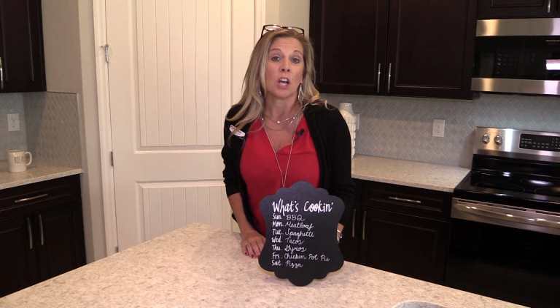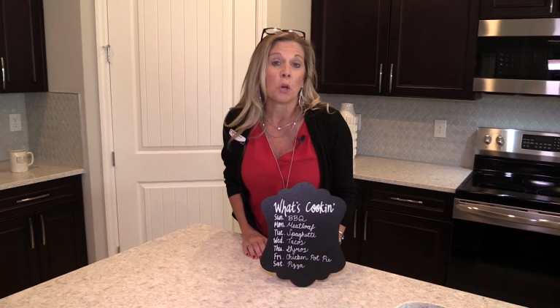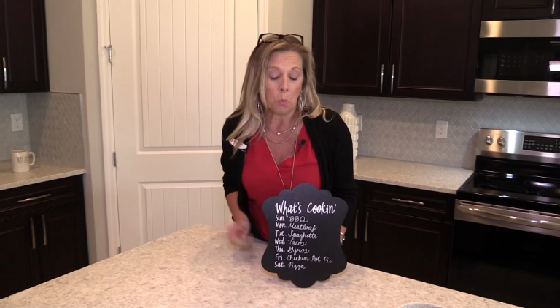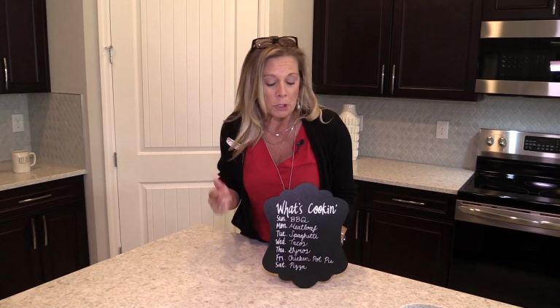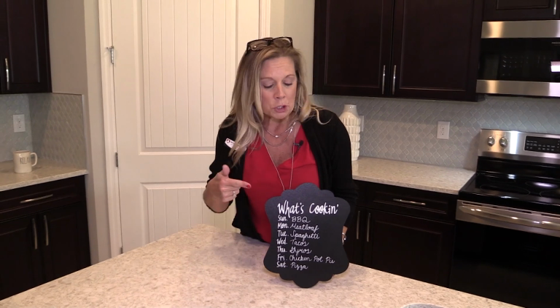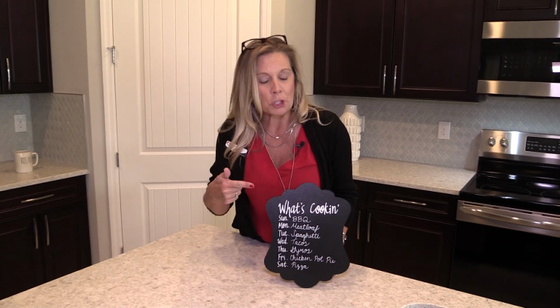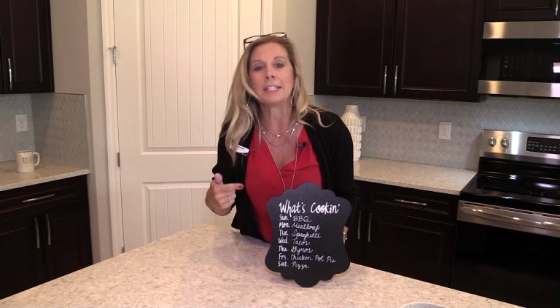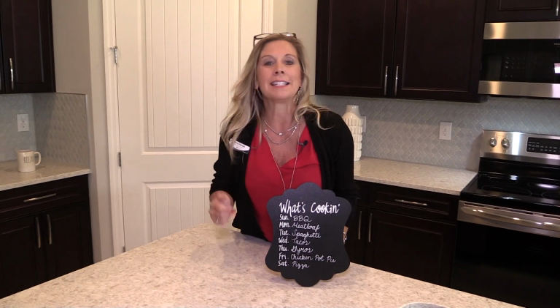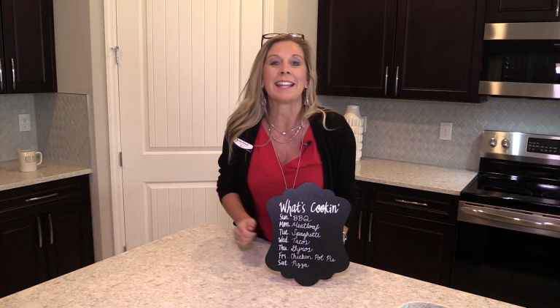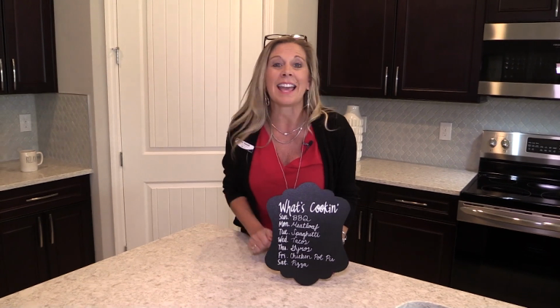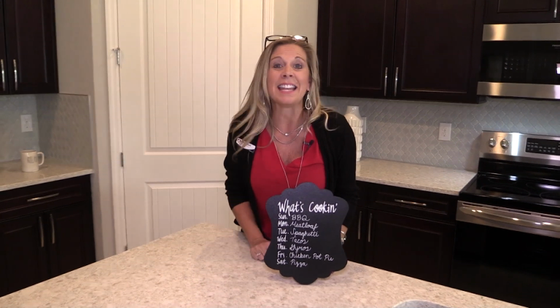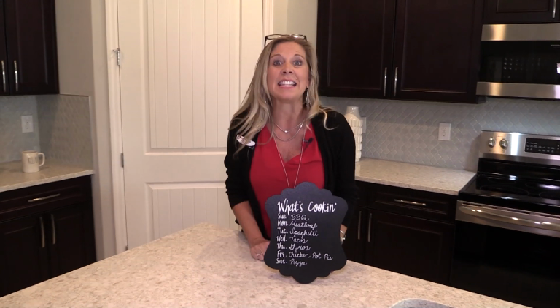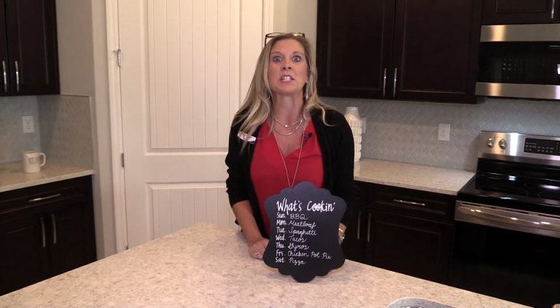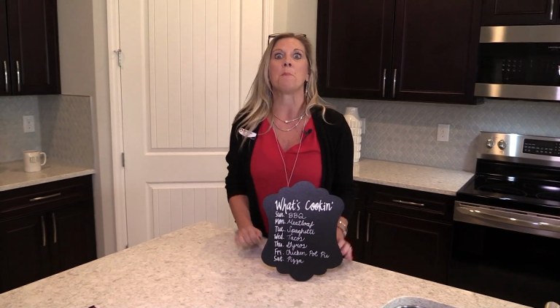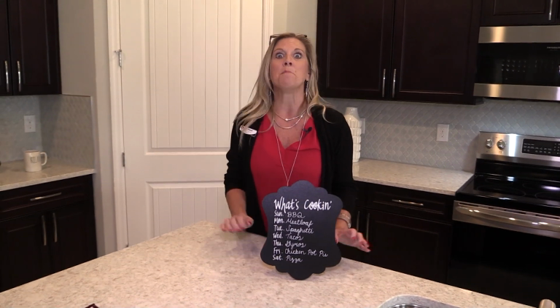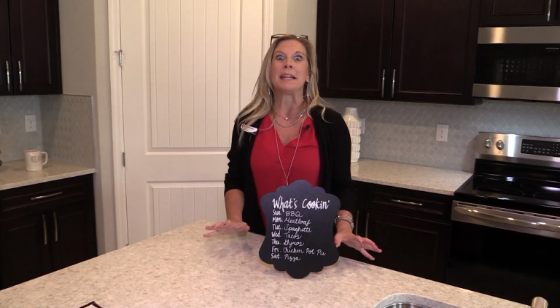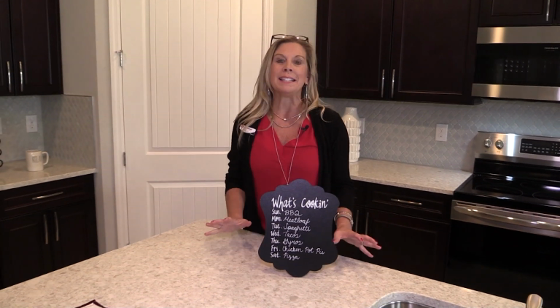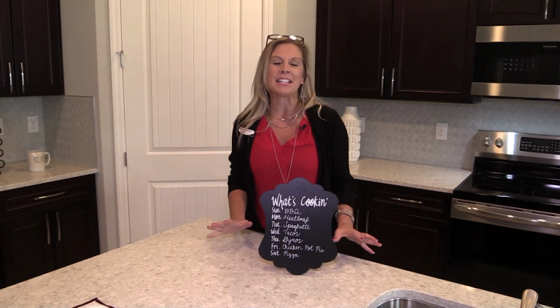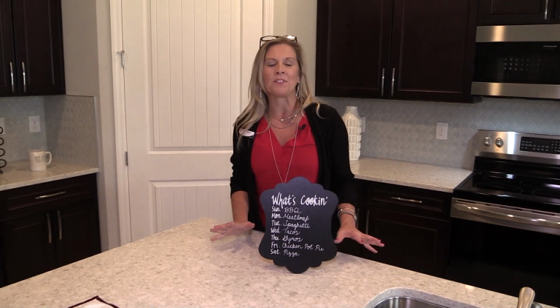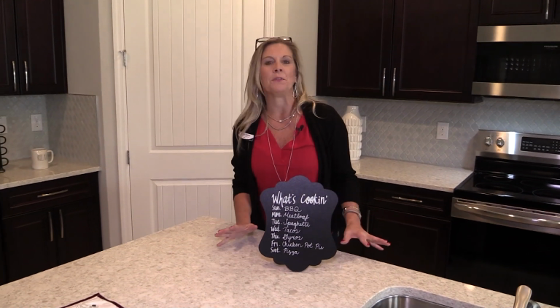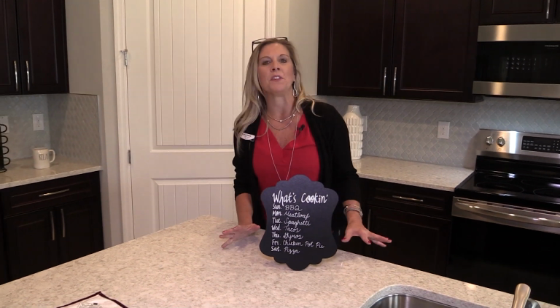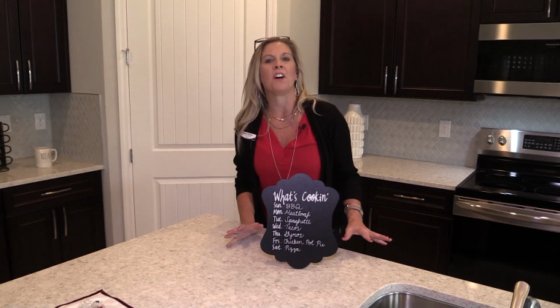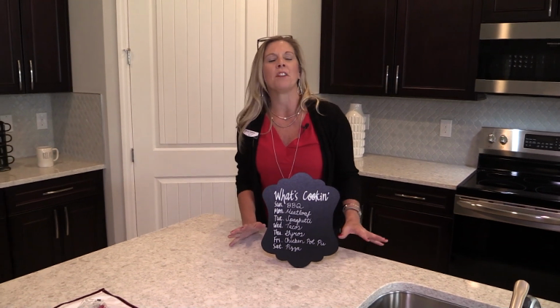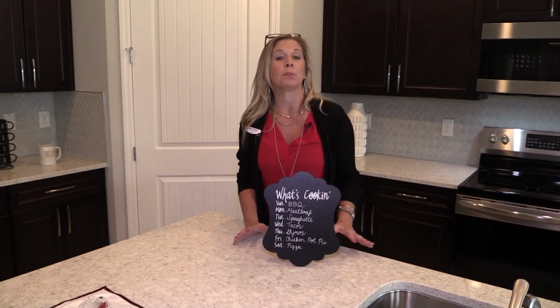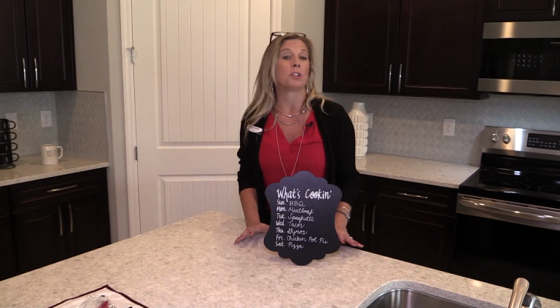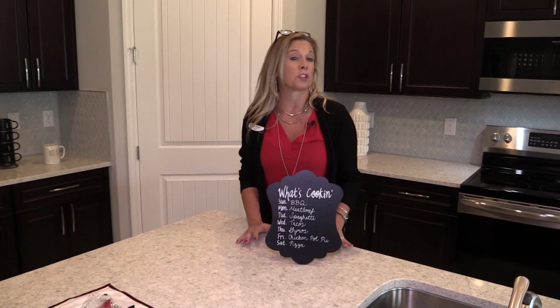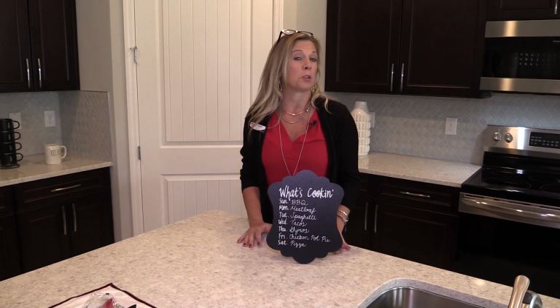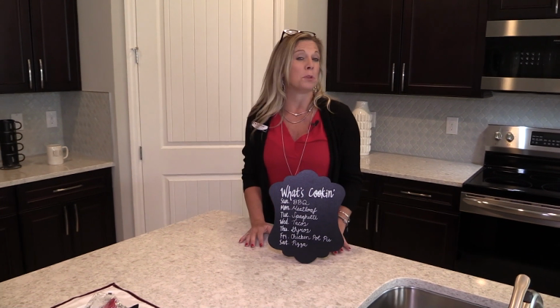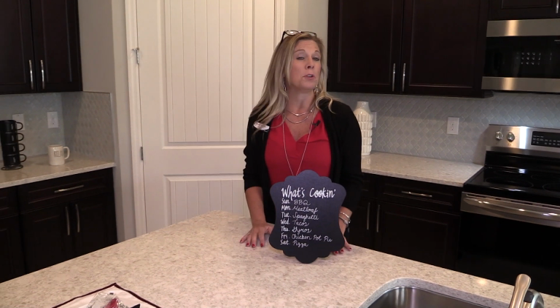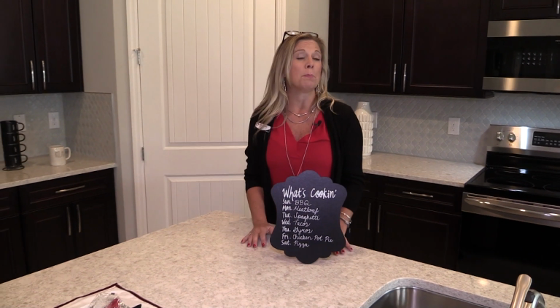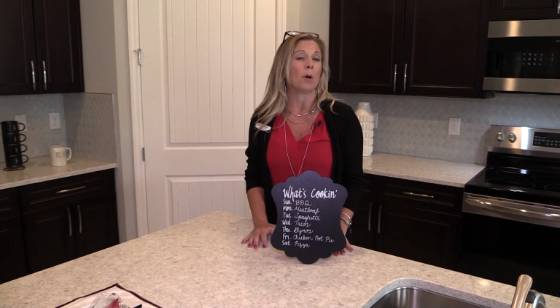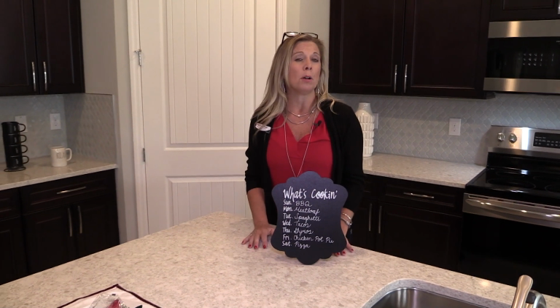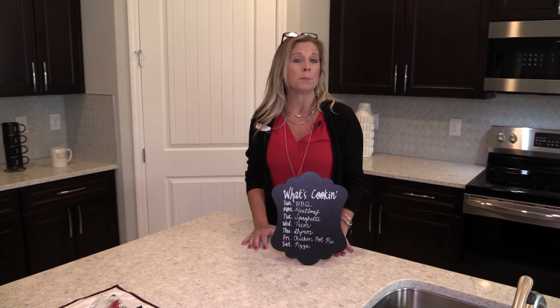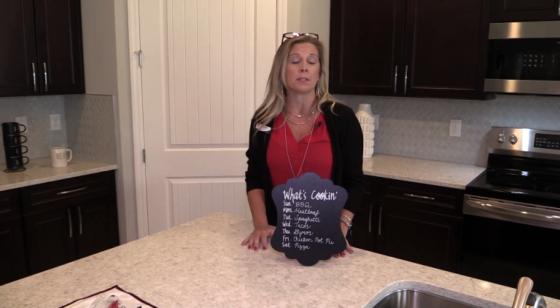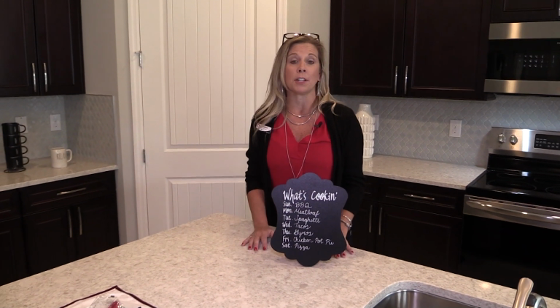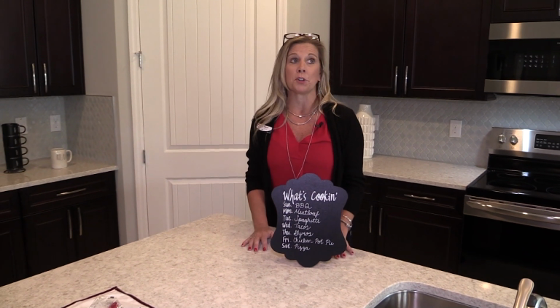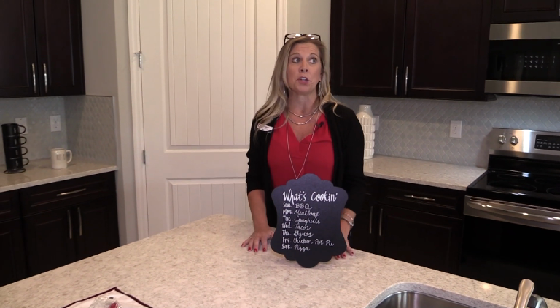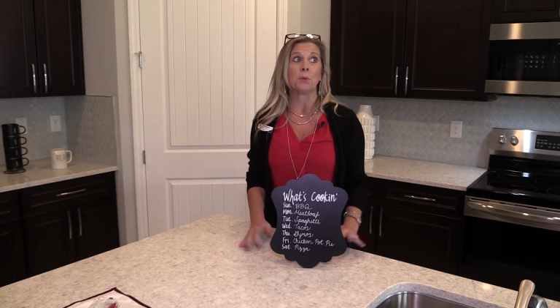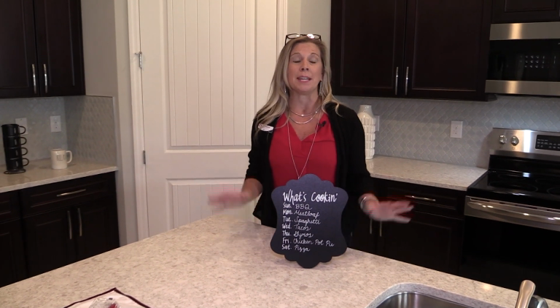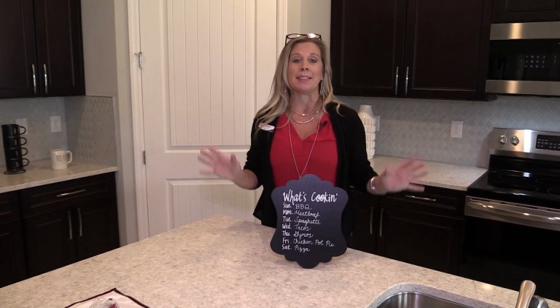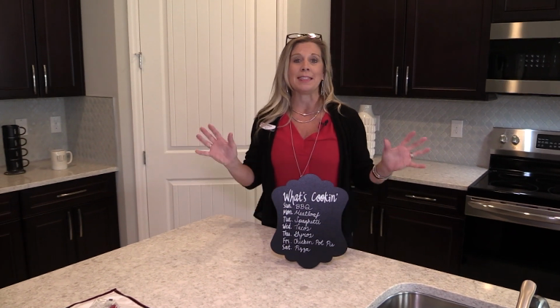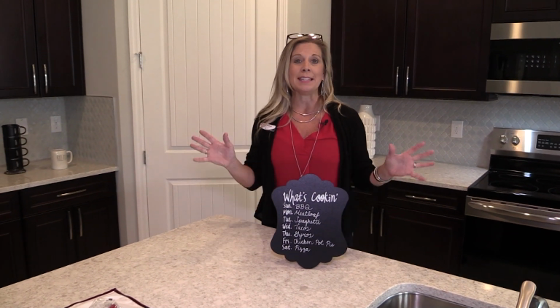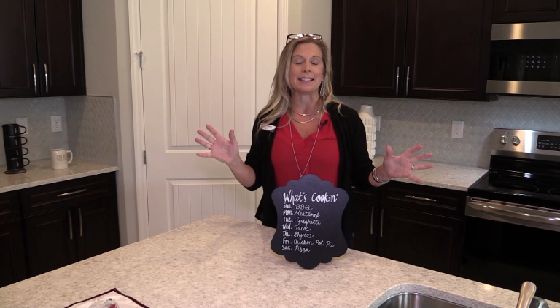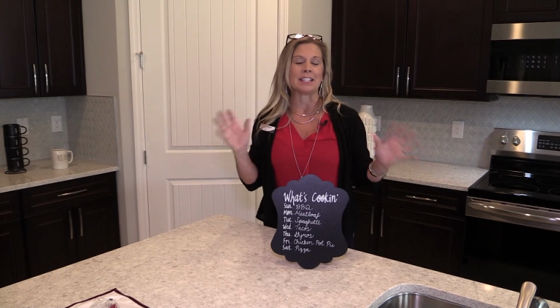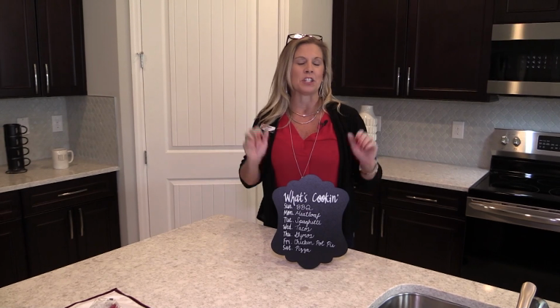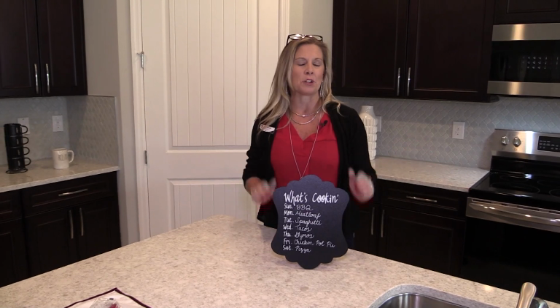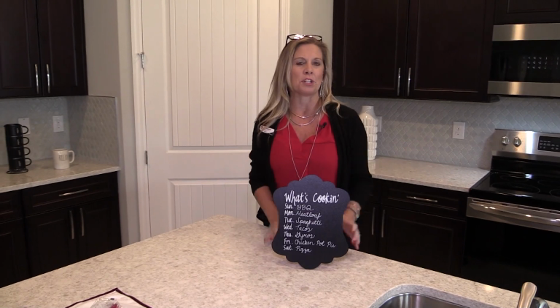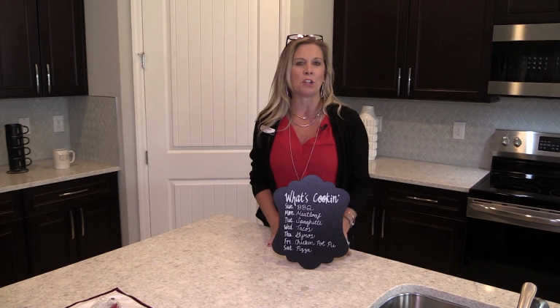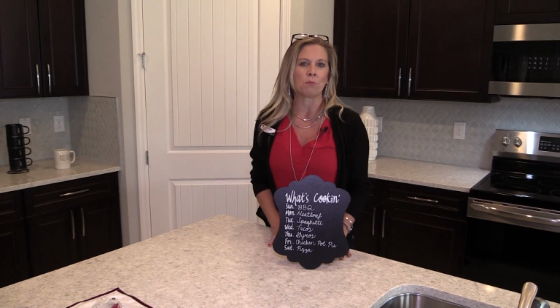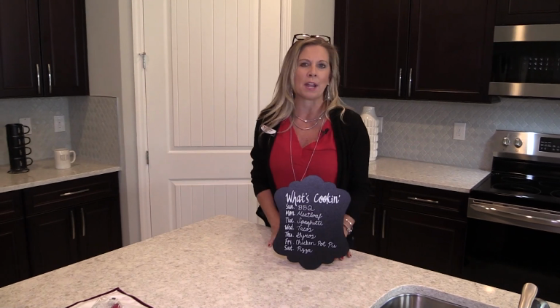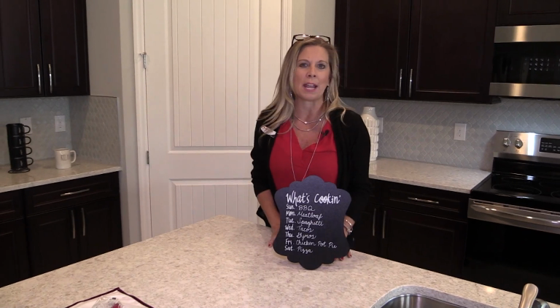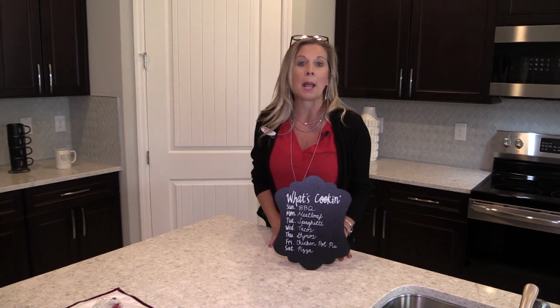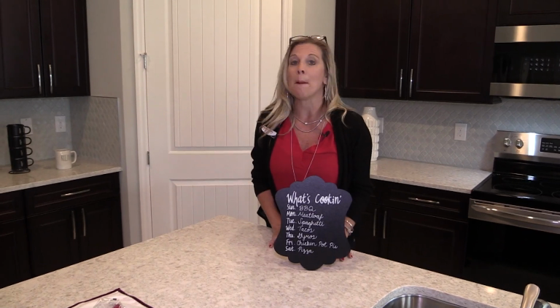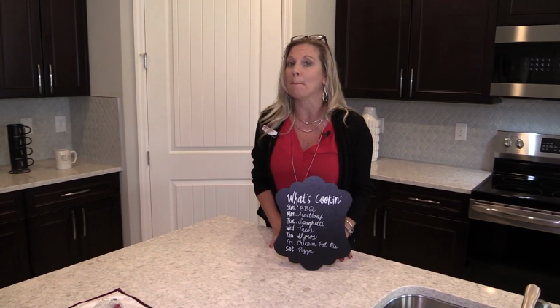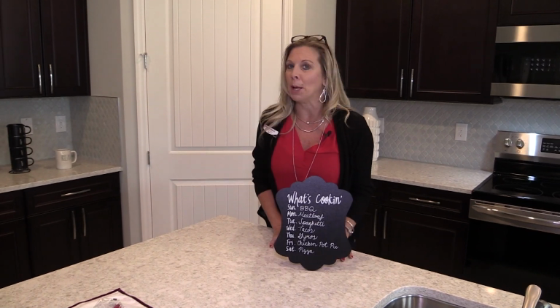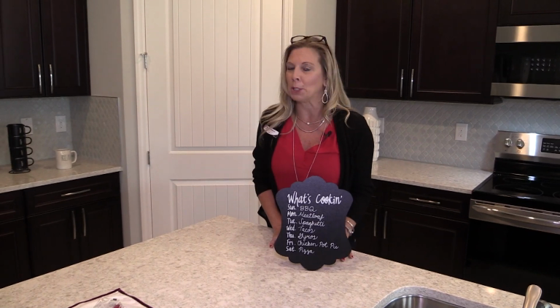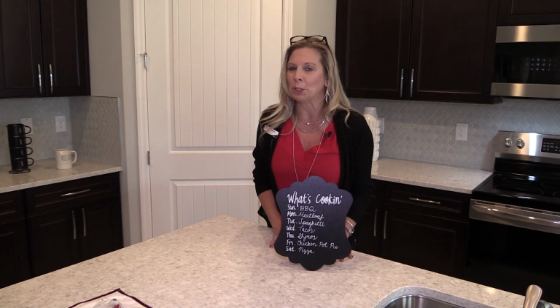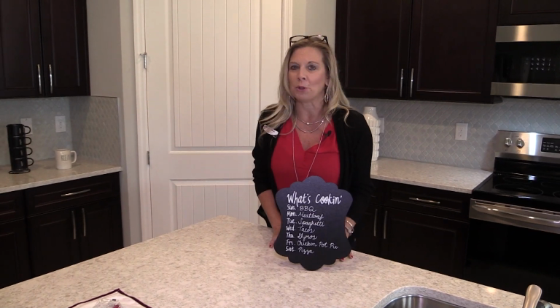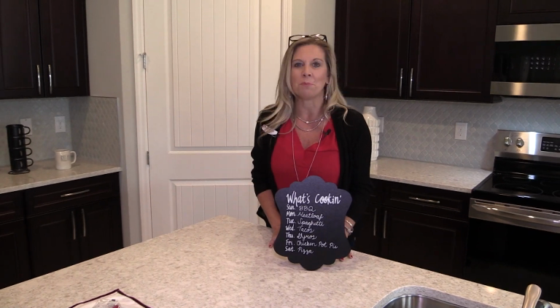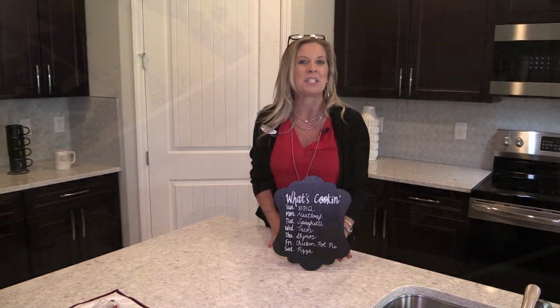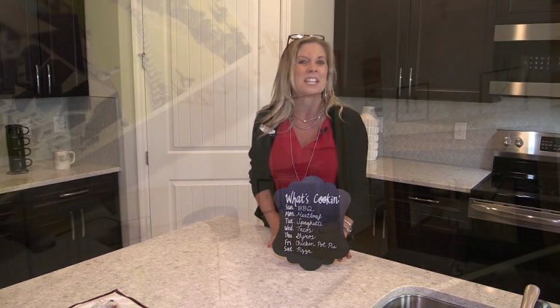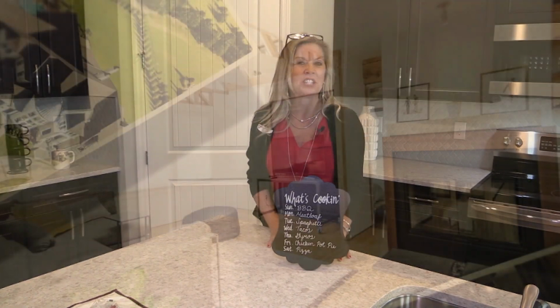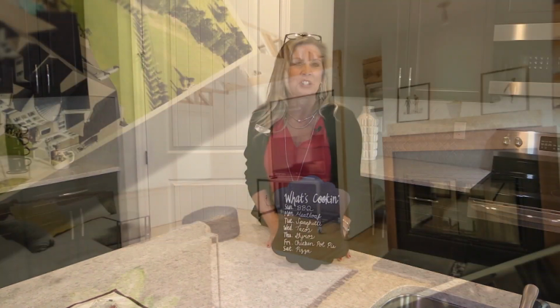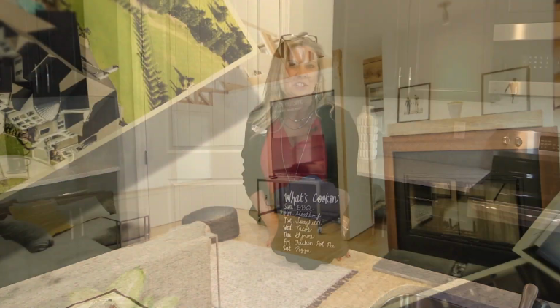What's cooking today is an amazing 55 plus community — Palms at Serenoa — and this is their Delray model home. Stay tuned.